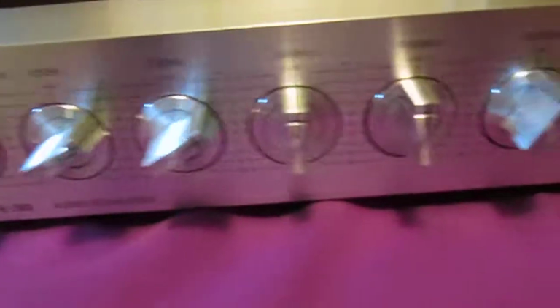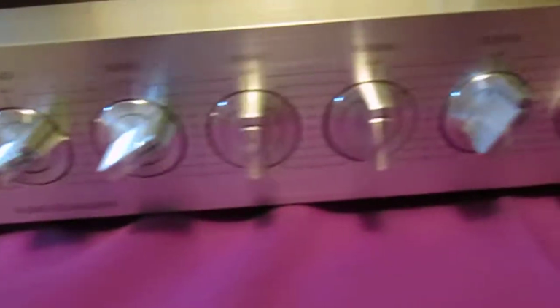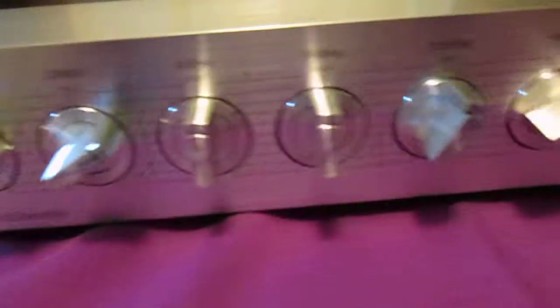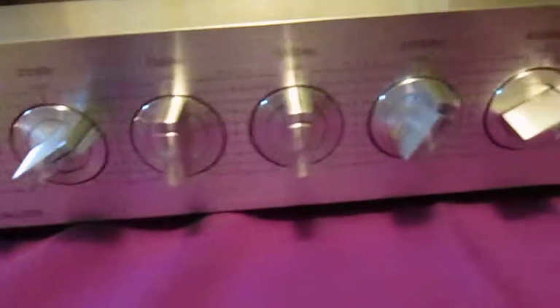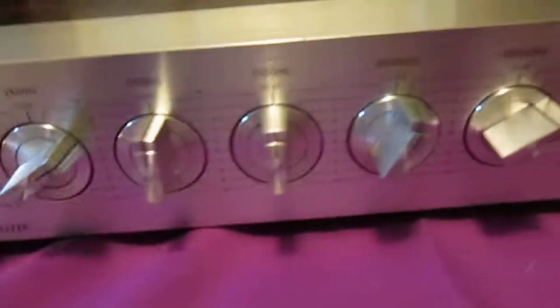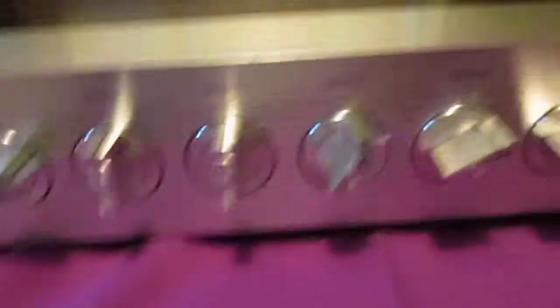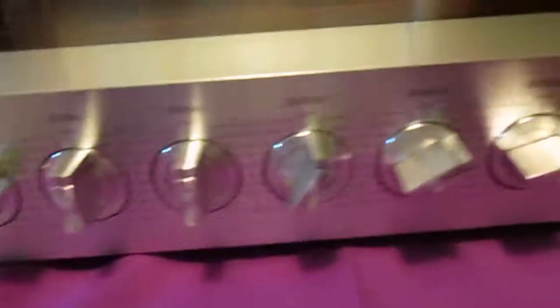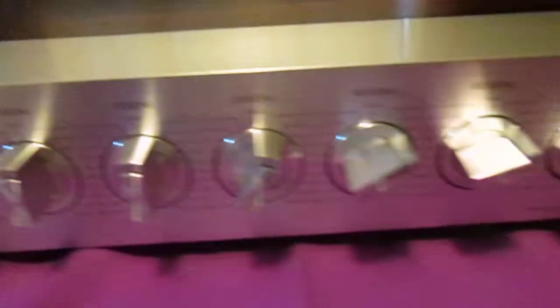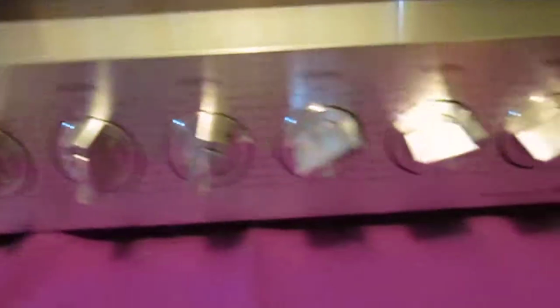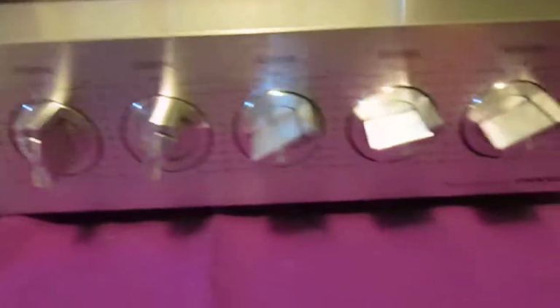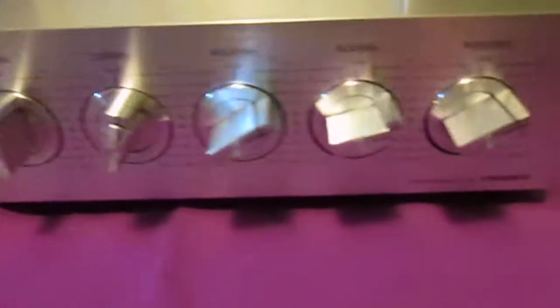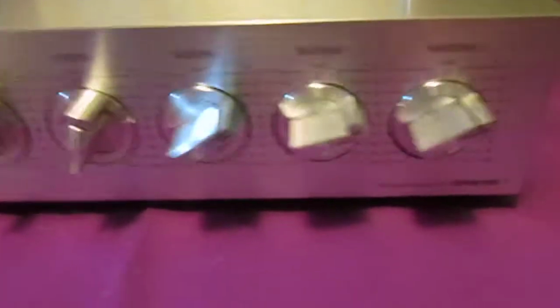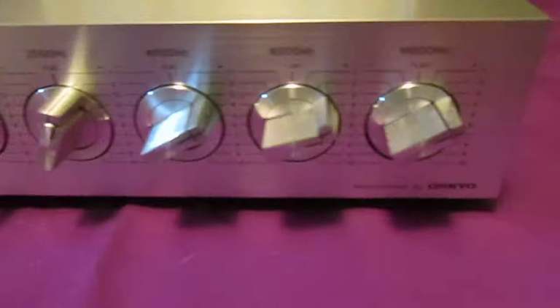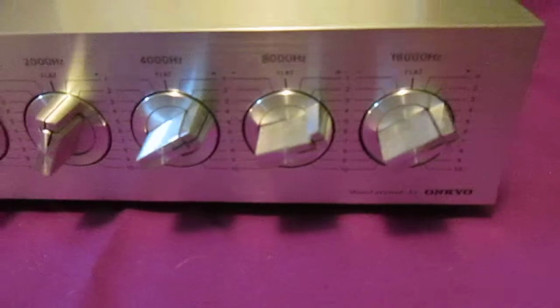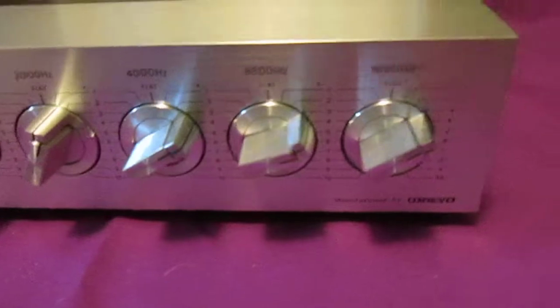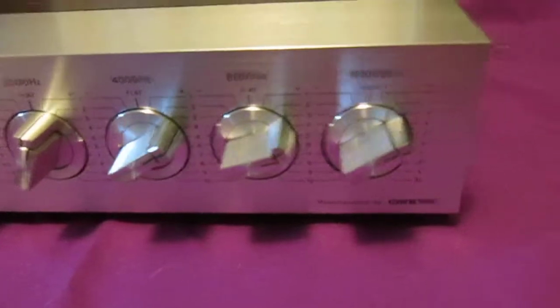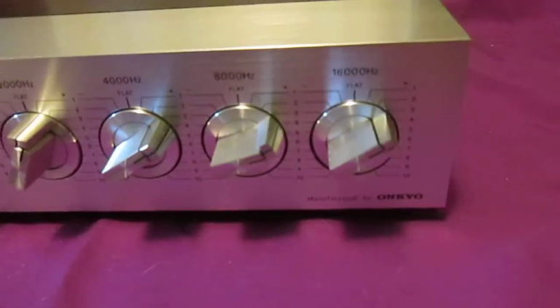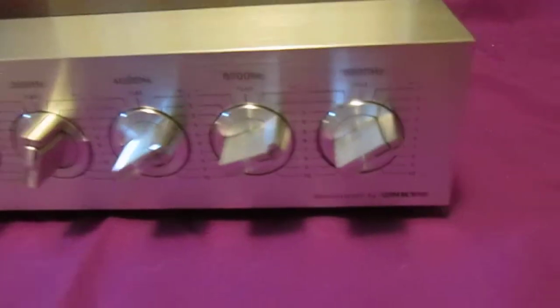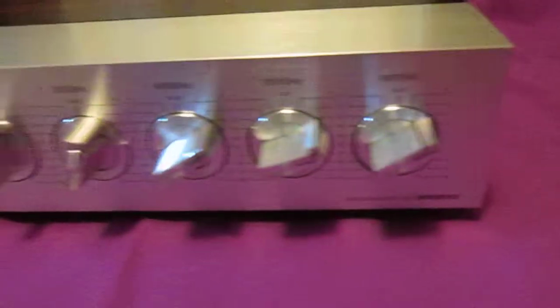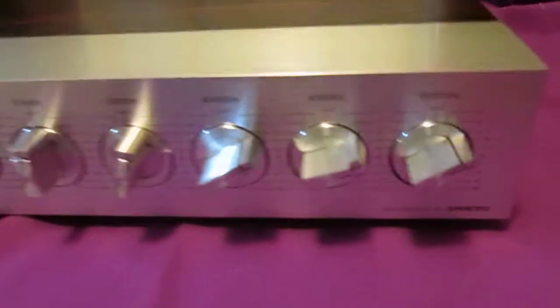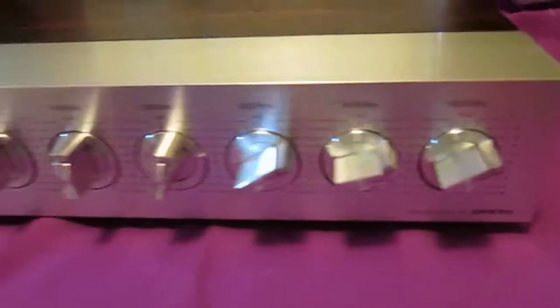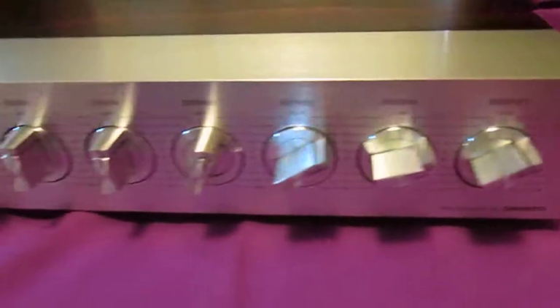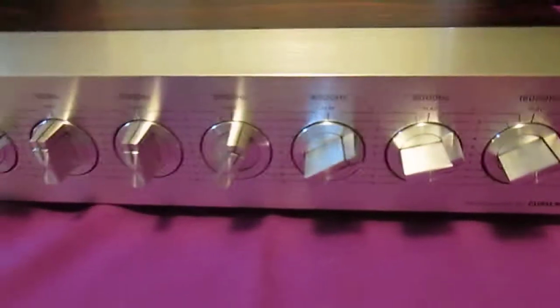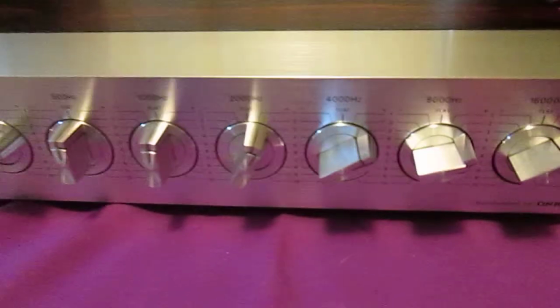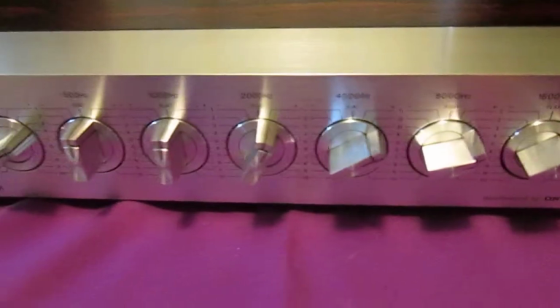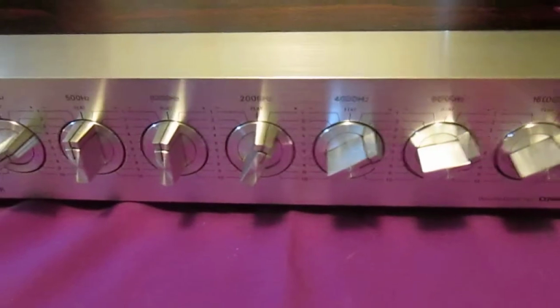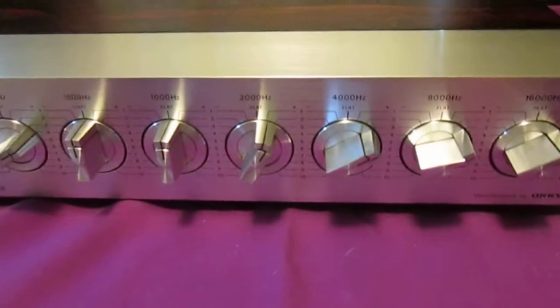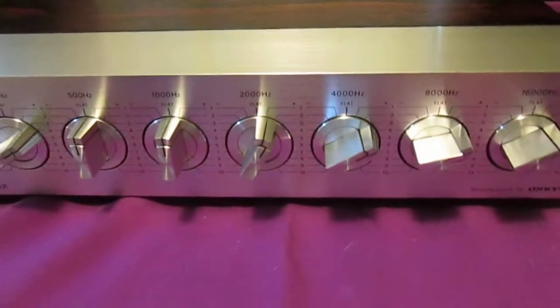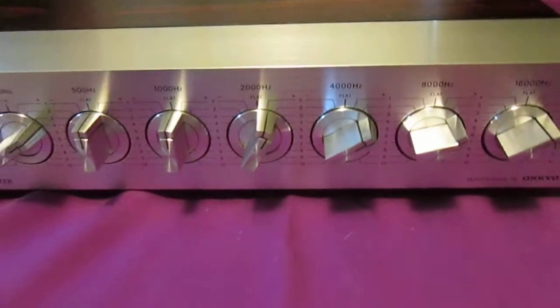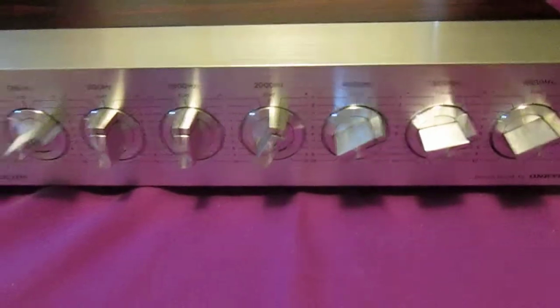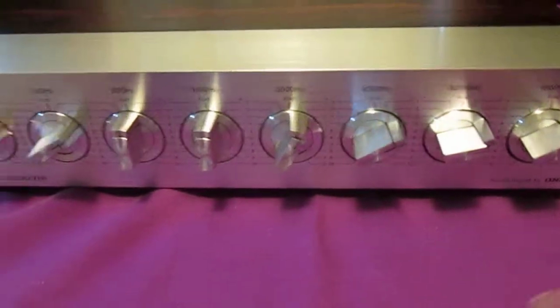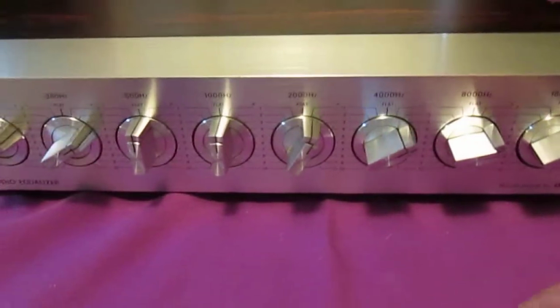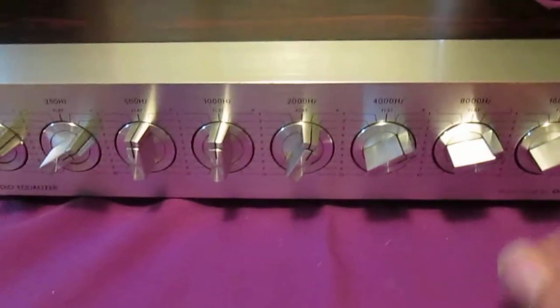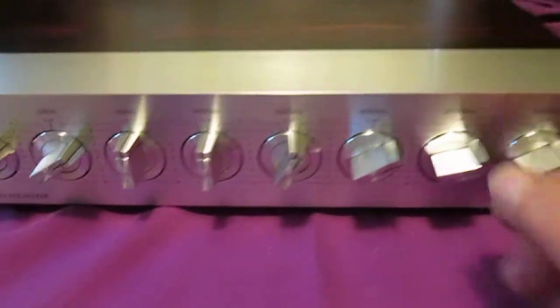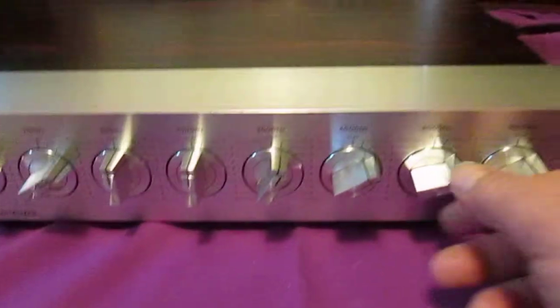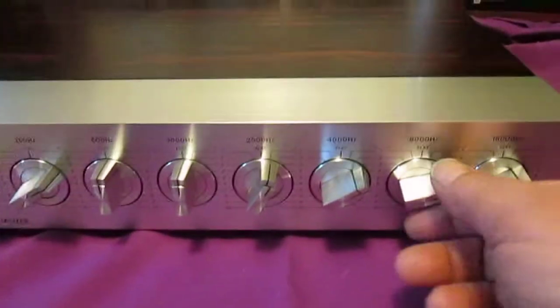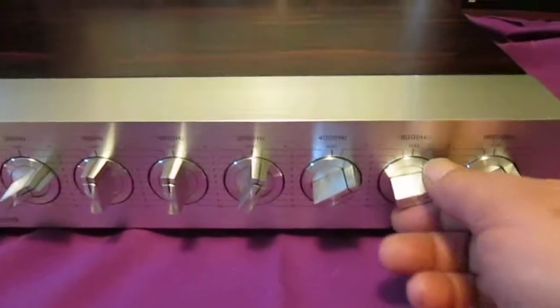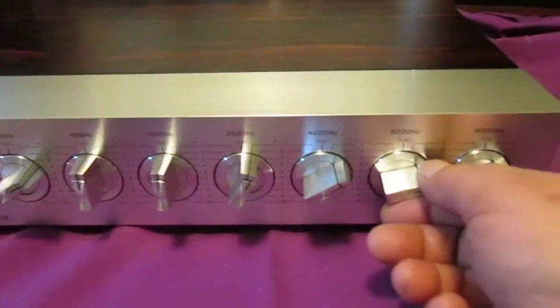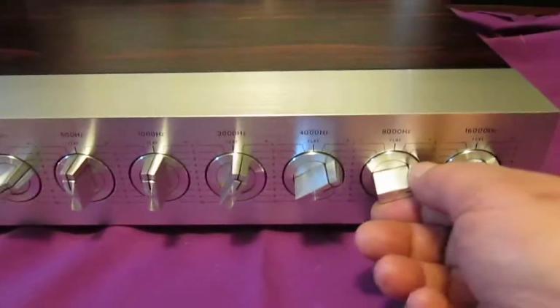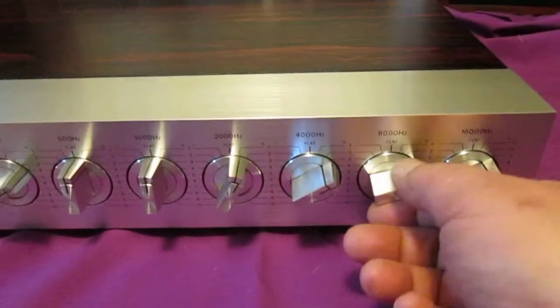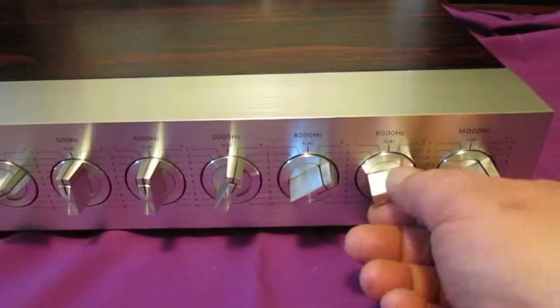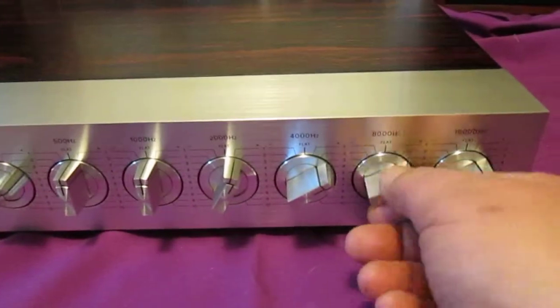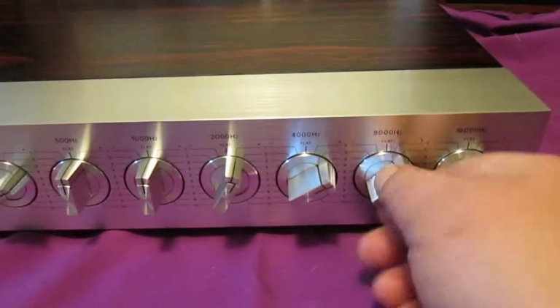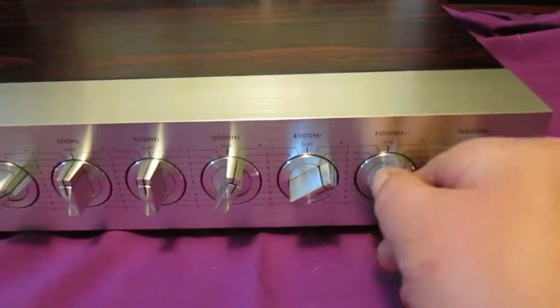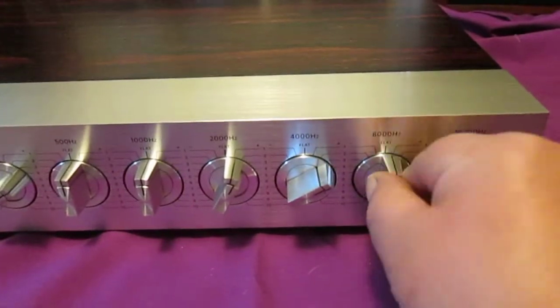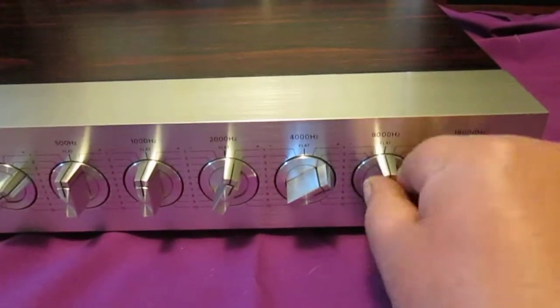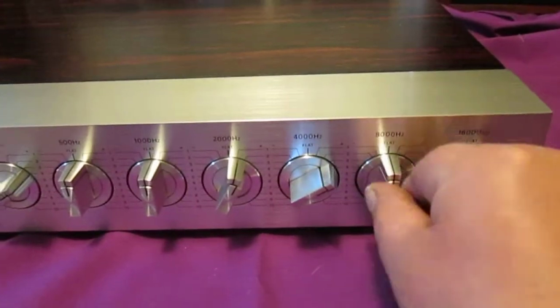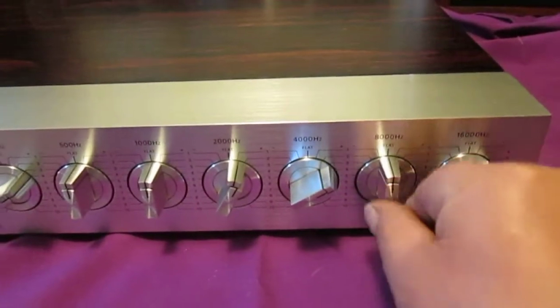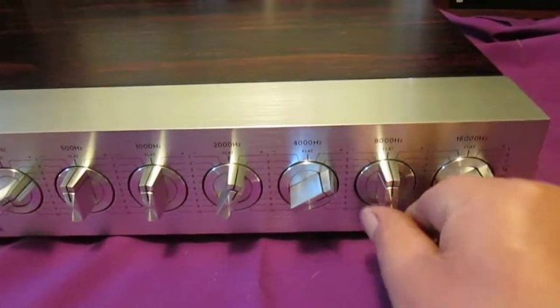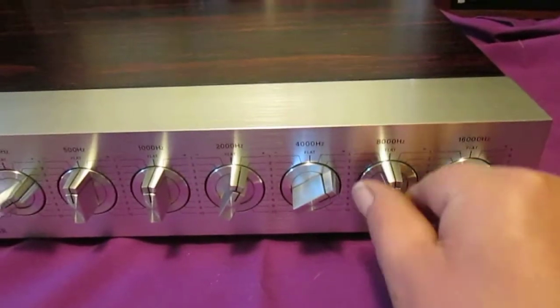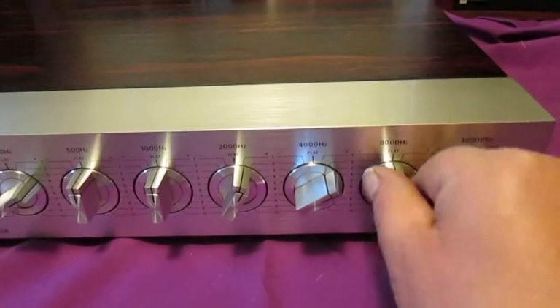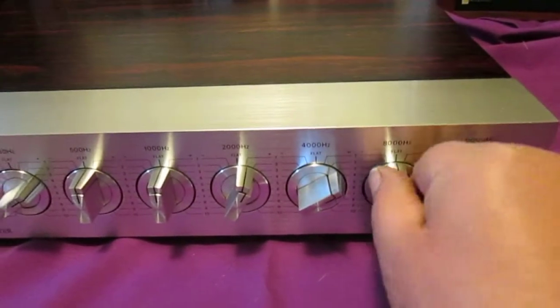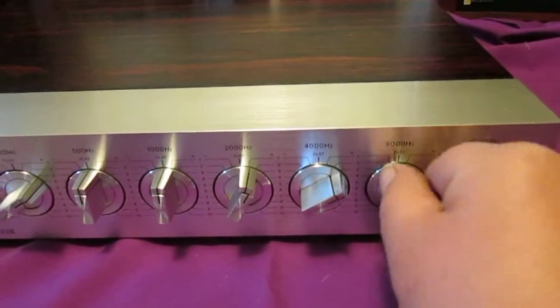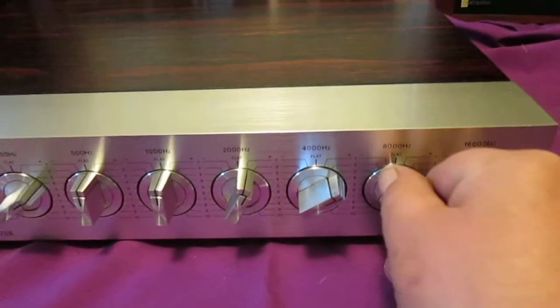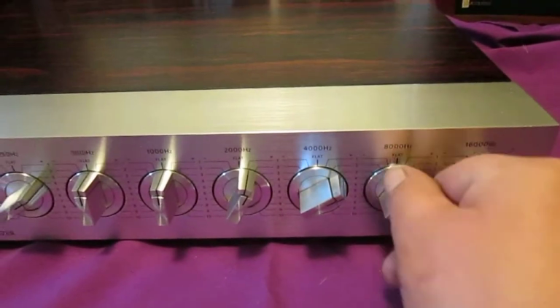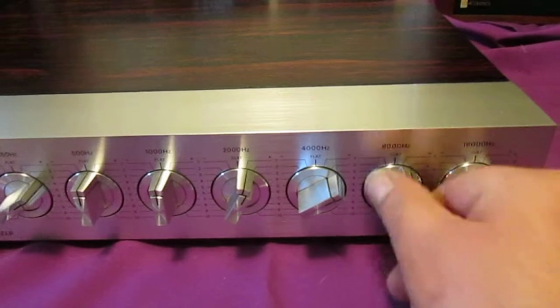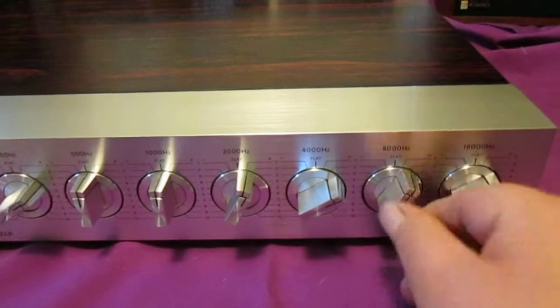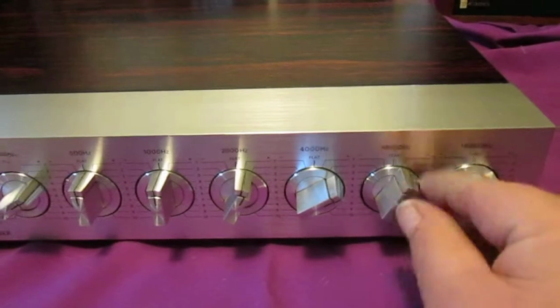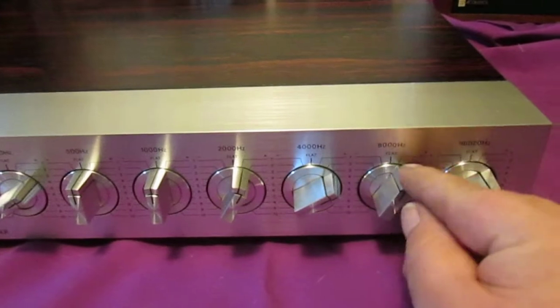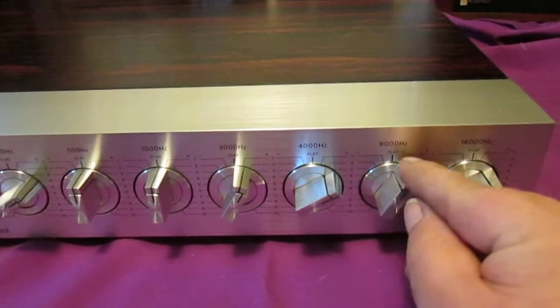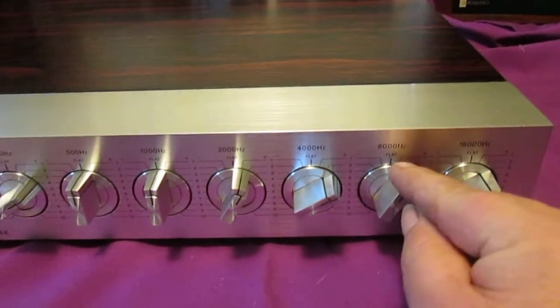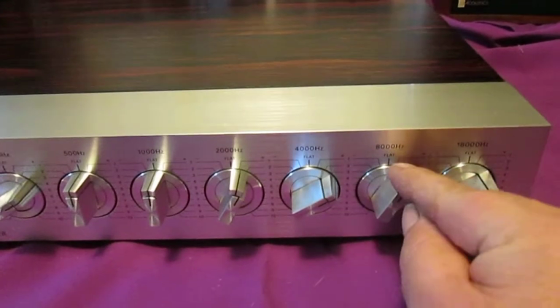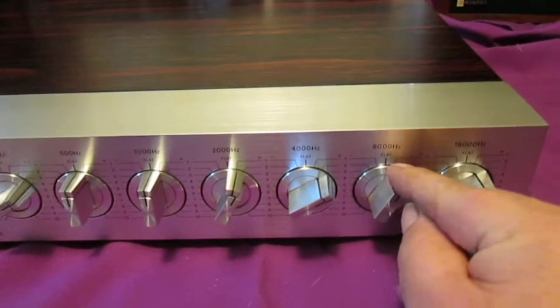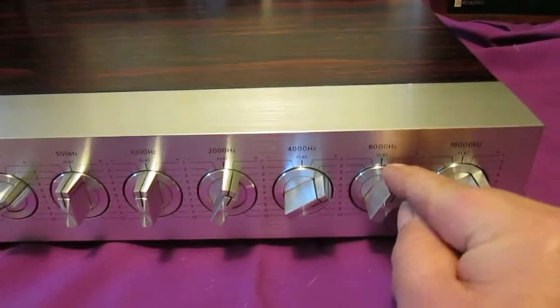It's a really beautiful piece. It's nice the way the two channels are together like this — makes it easier to adjust.